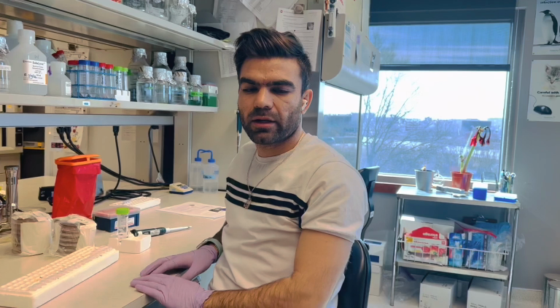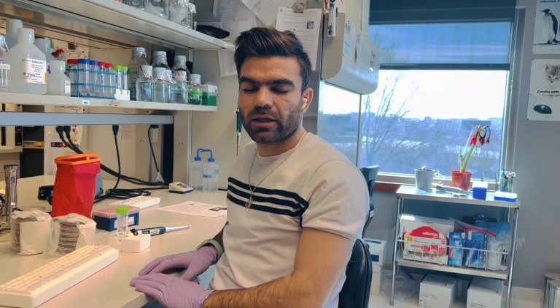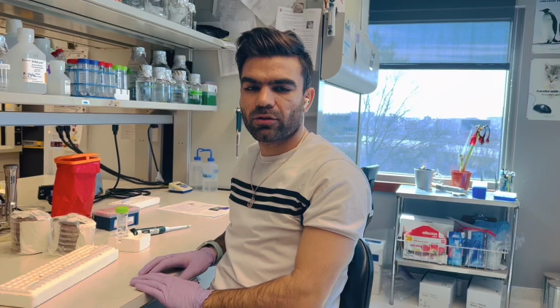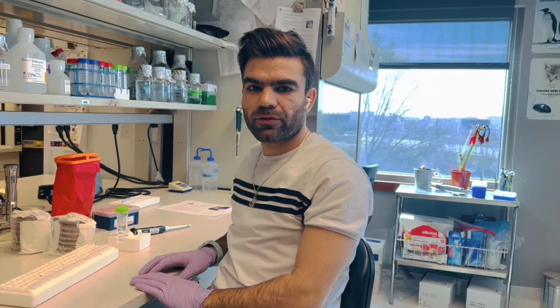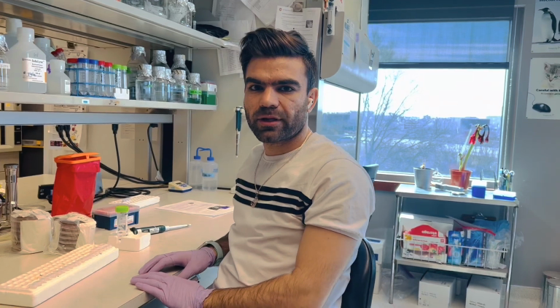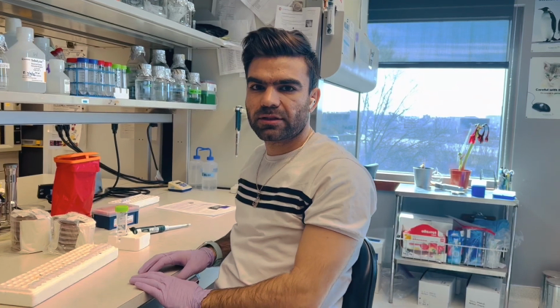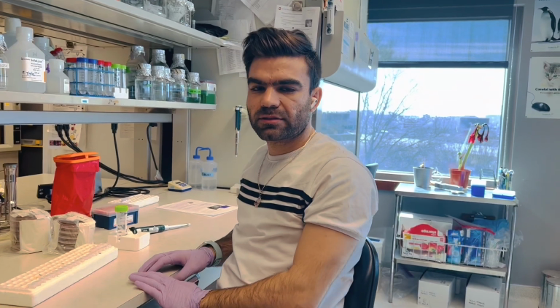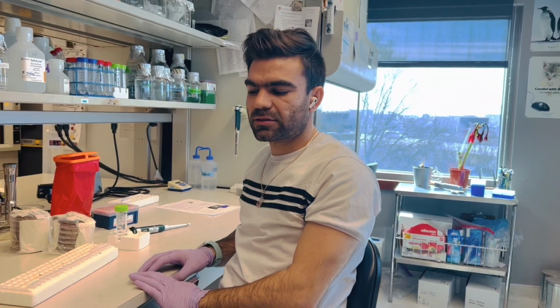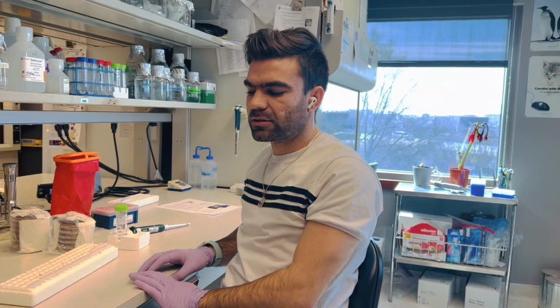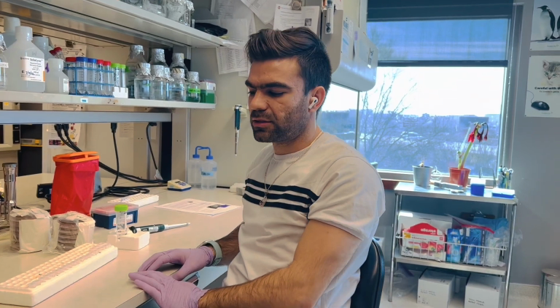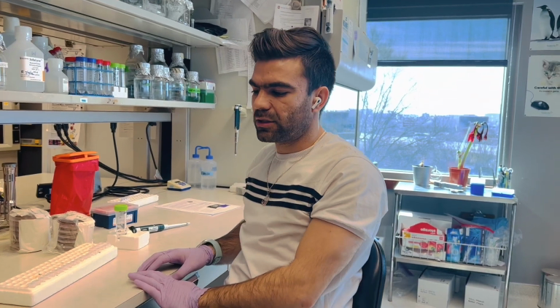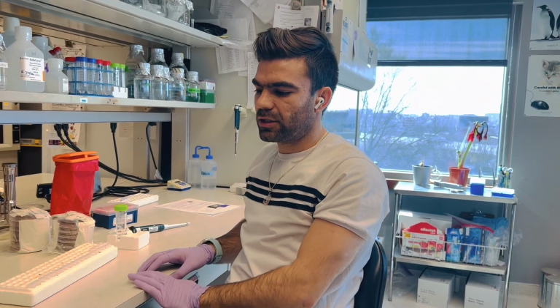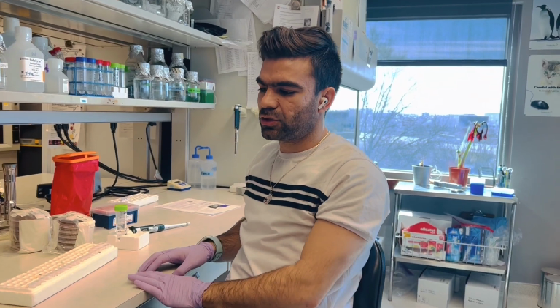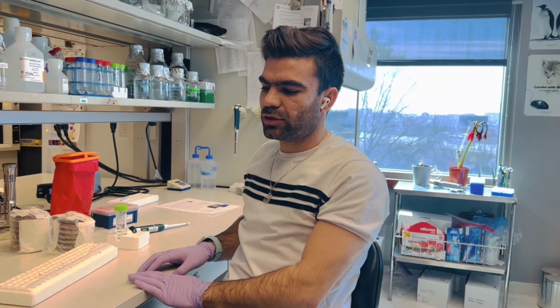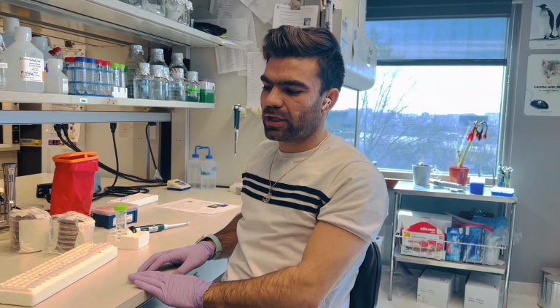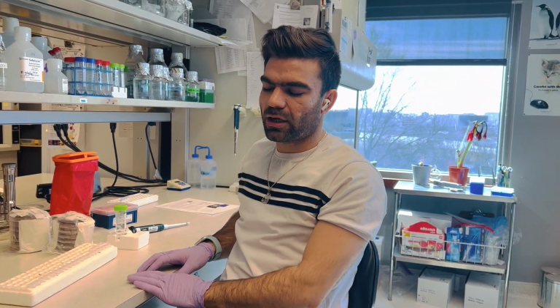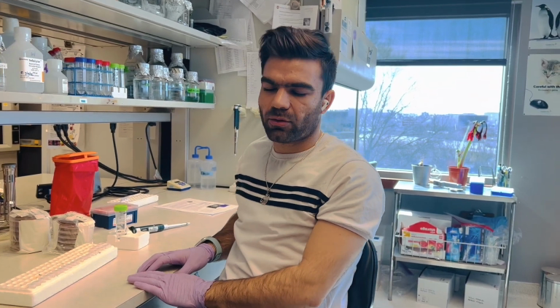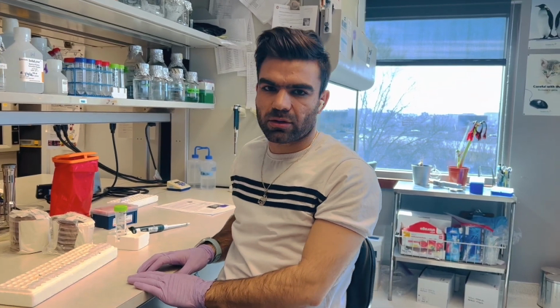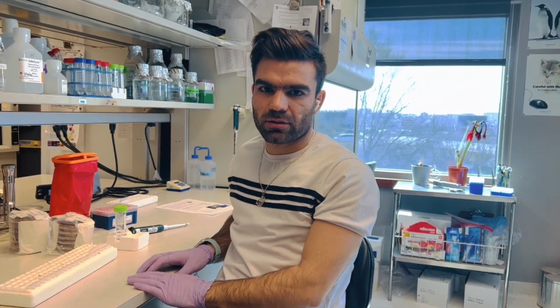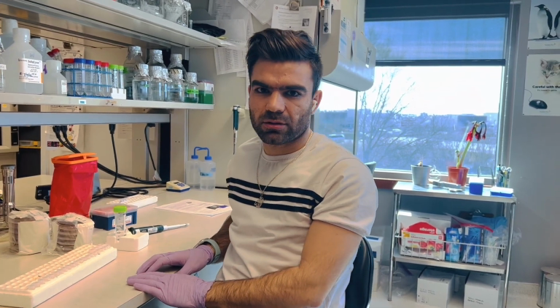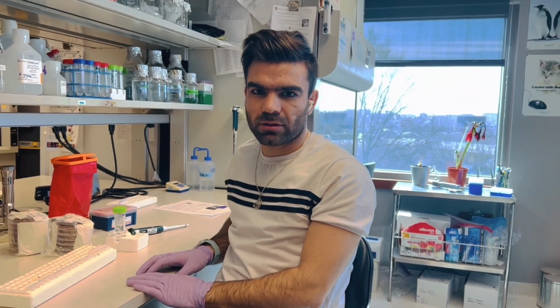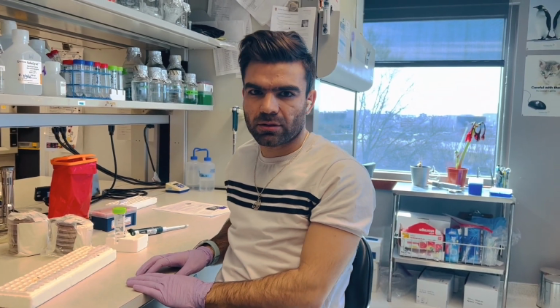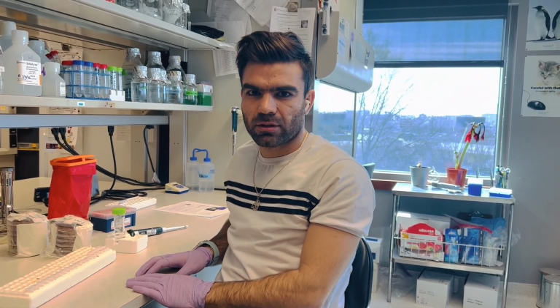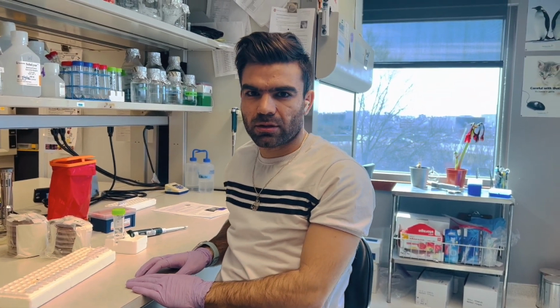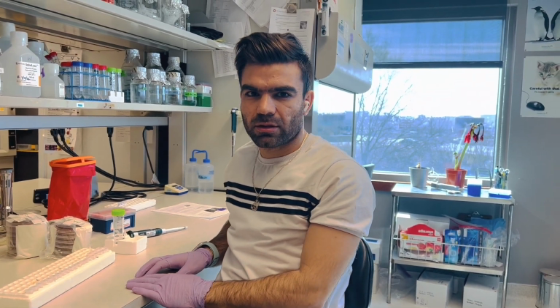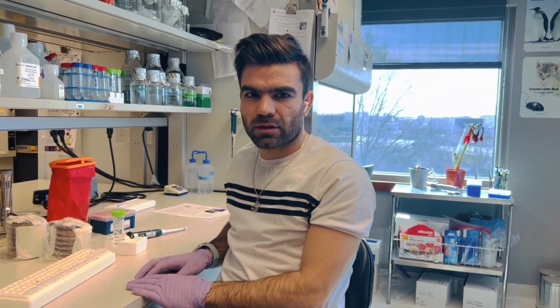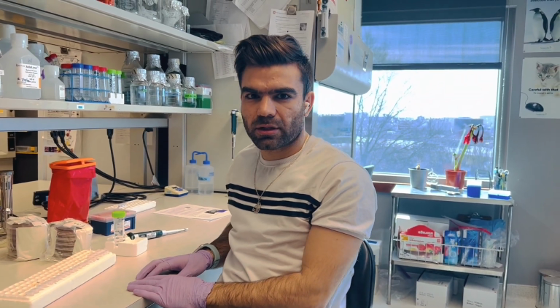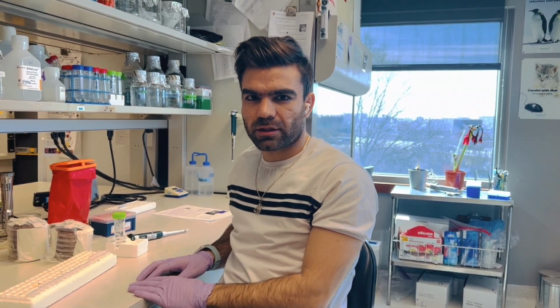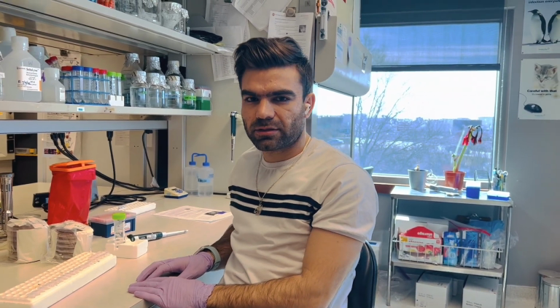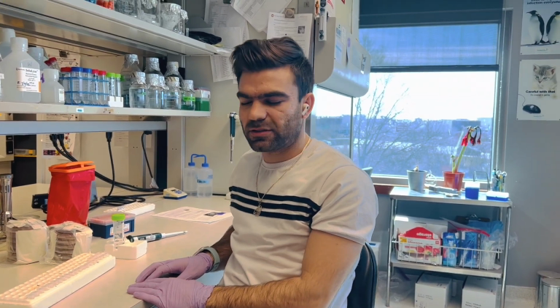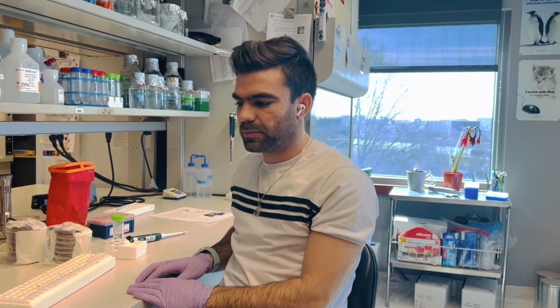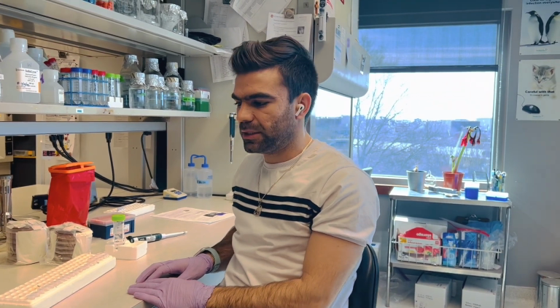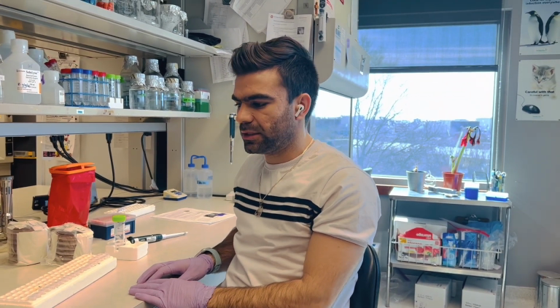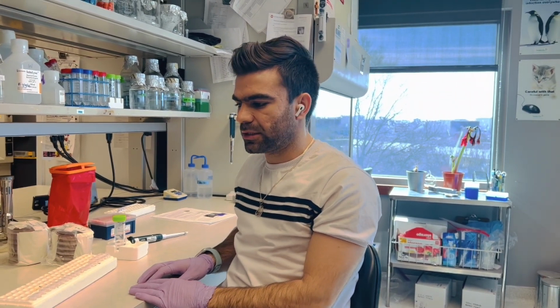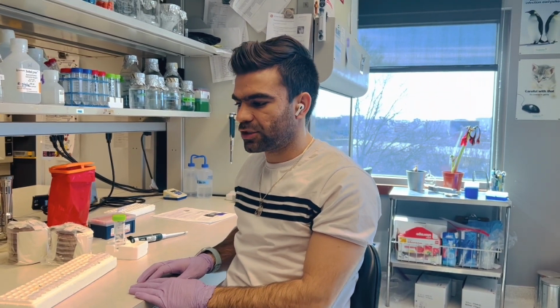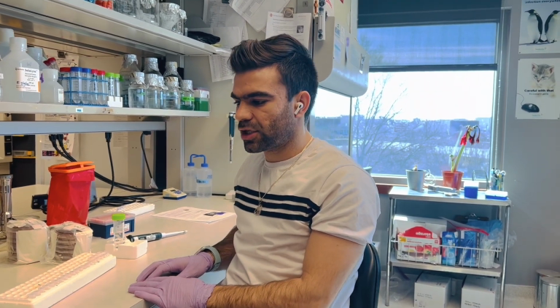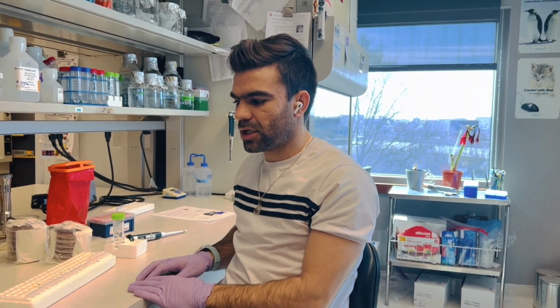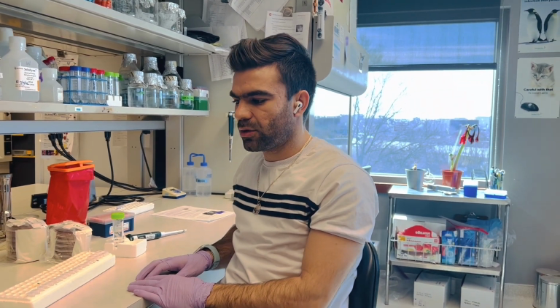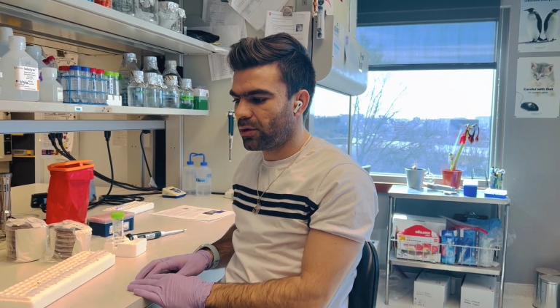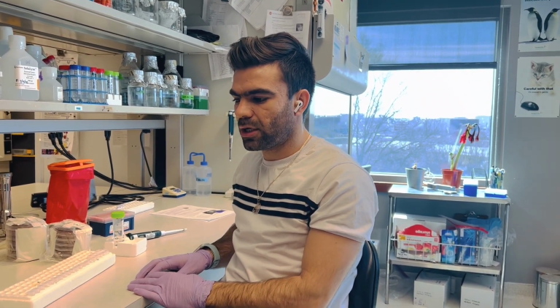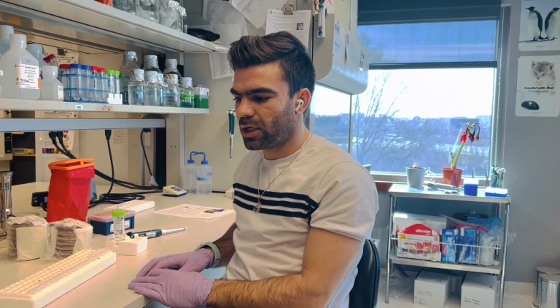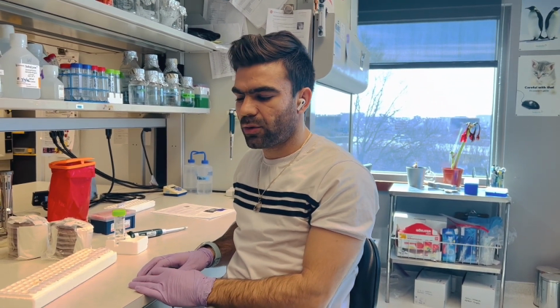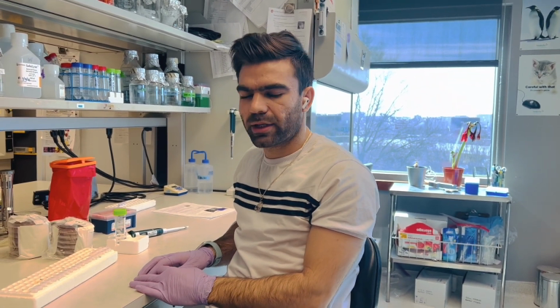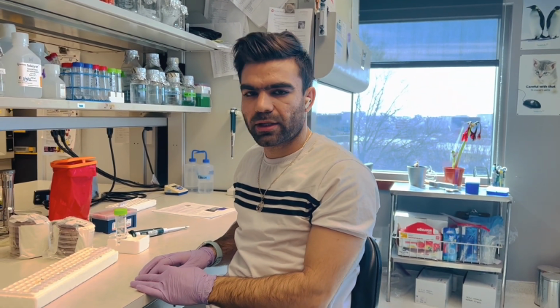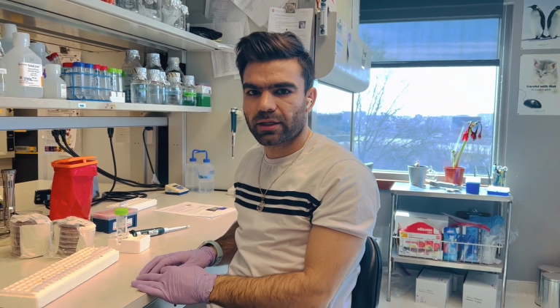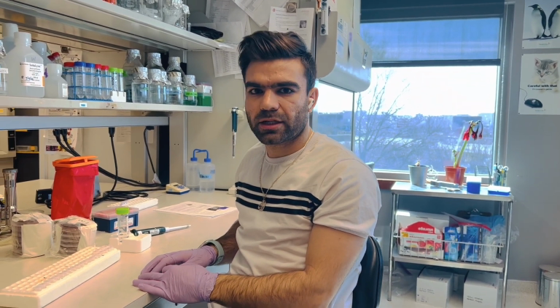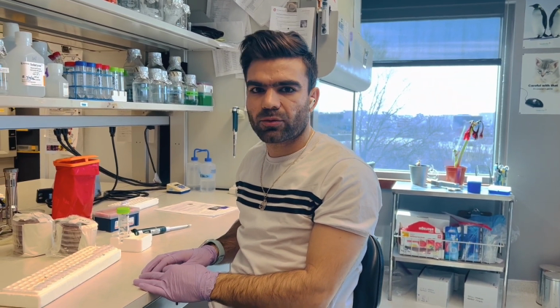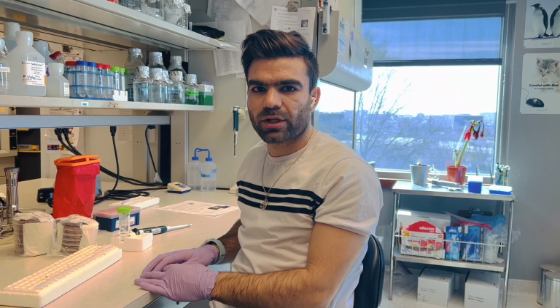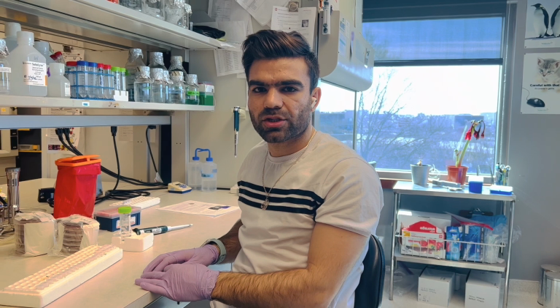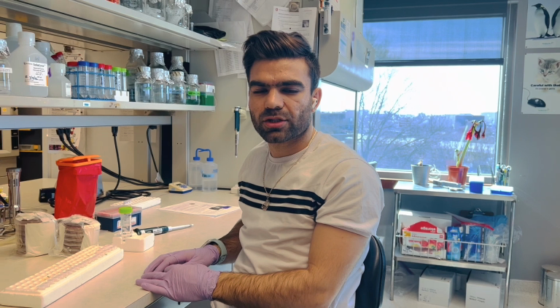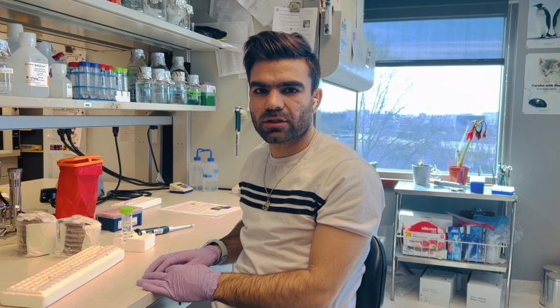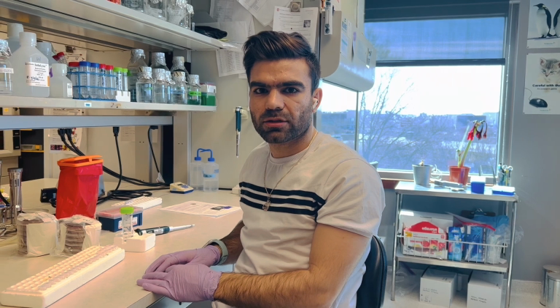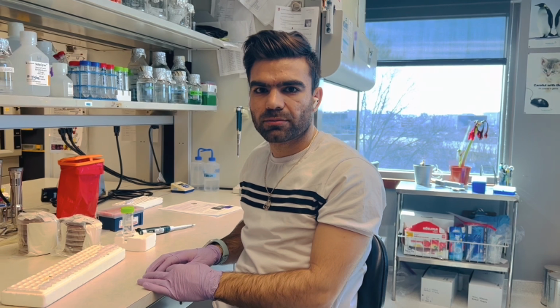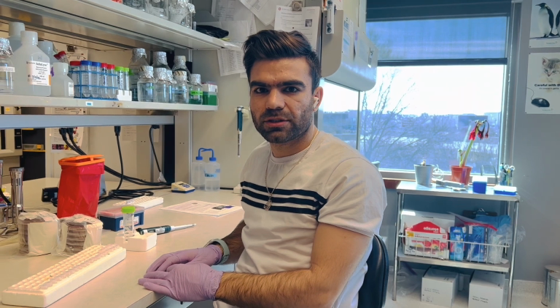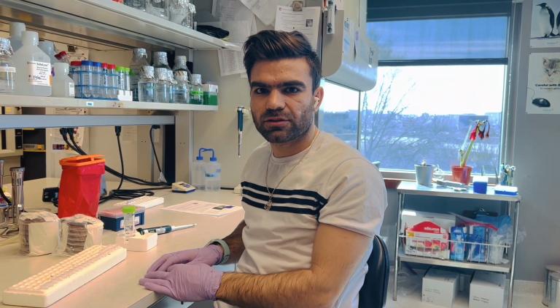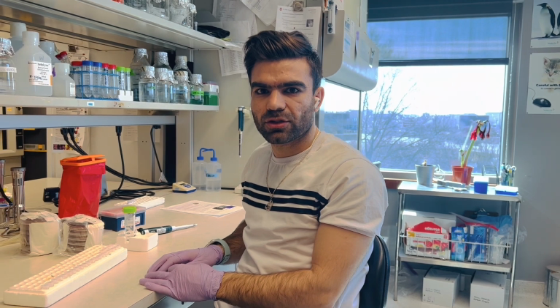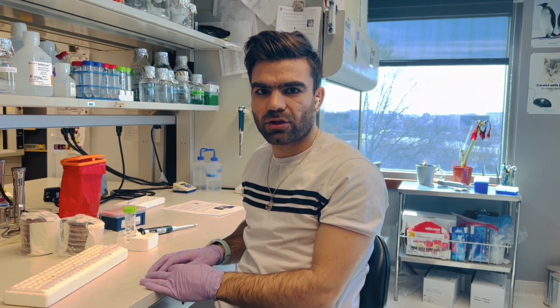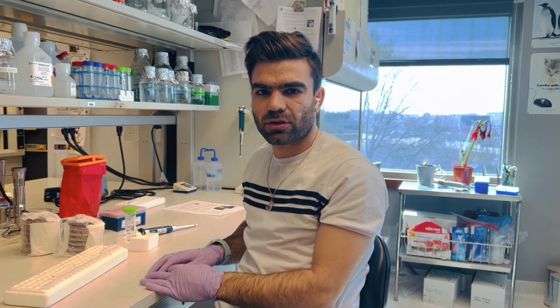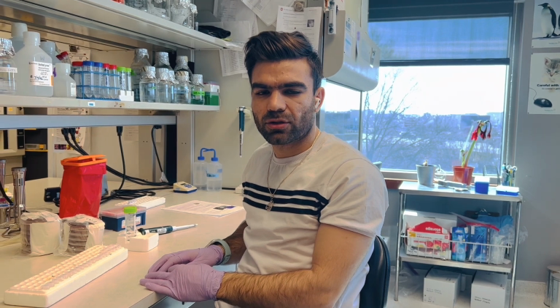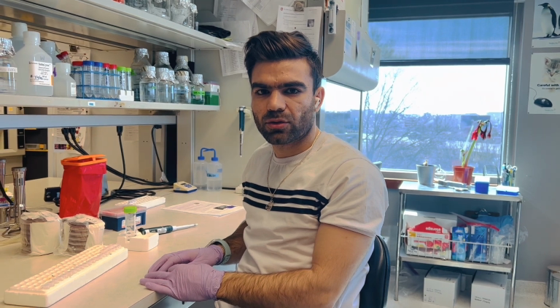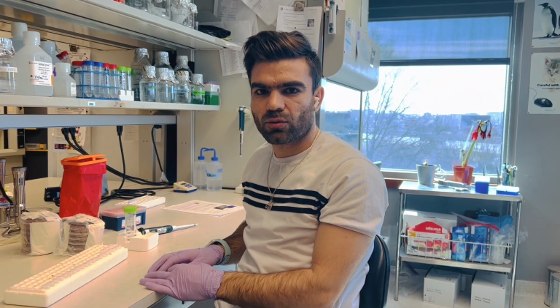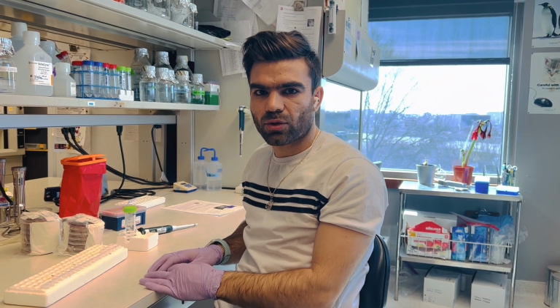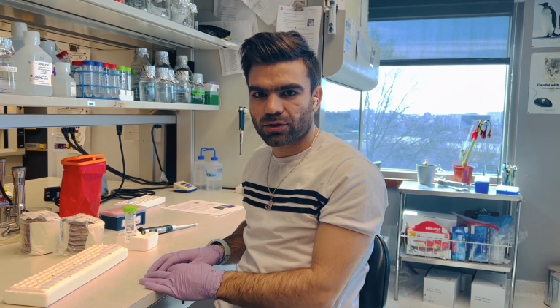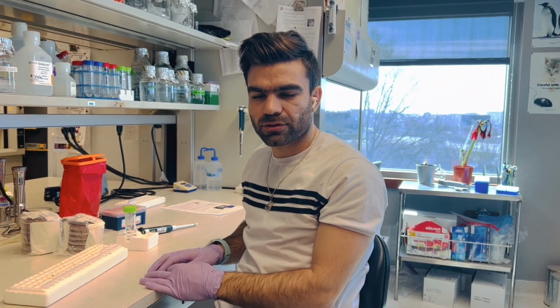Hello friends. Today I want to speak and show how a conventional PCR works.